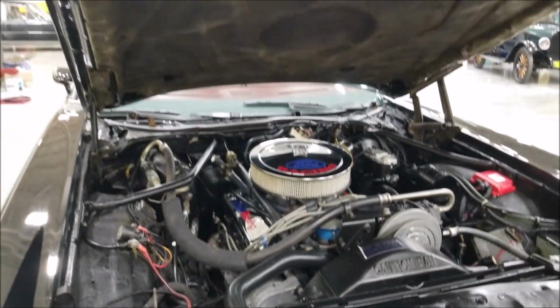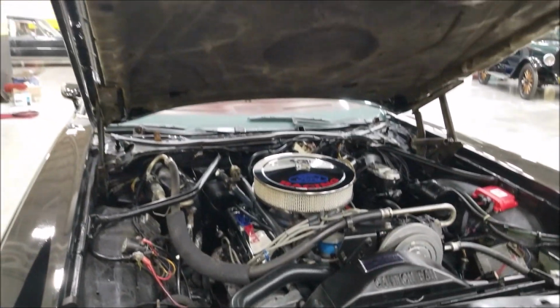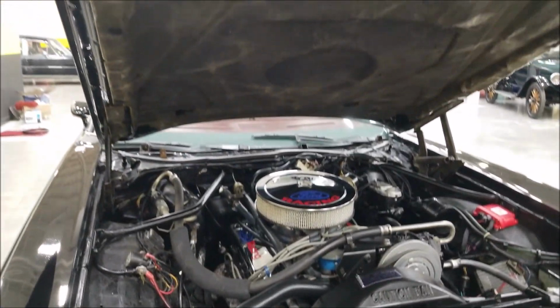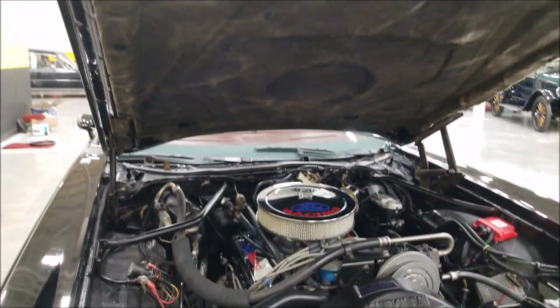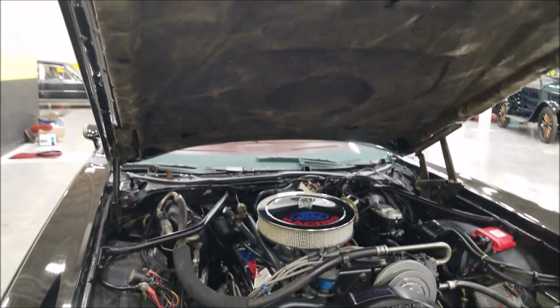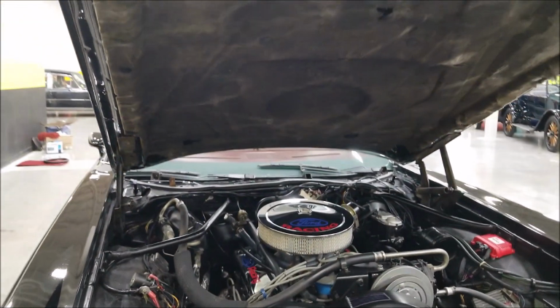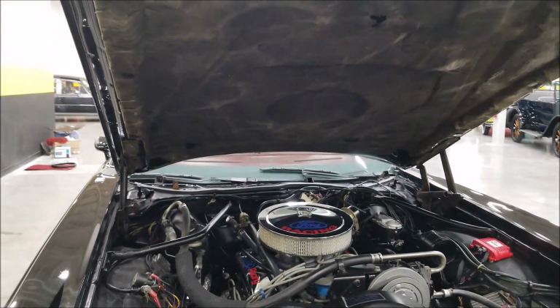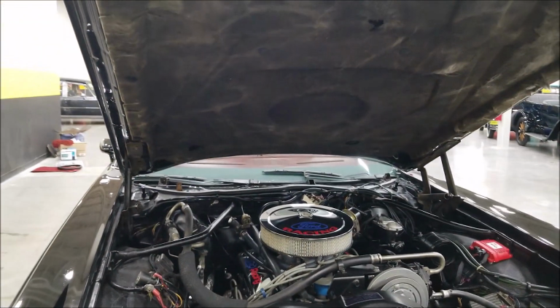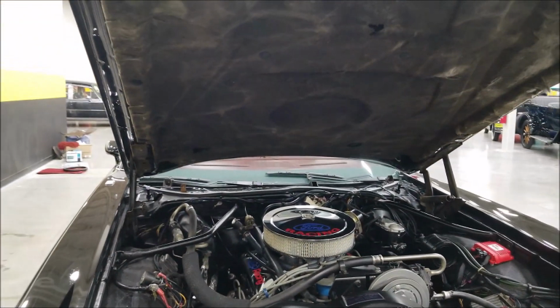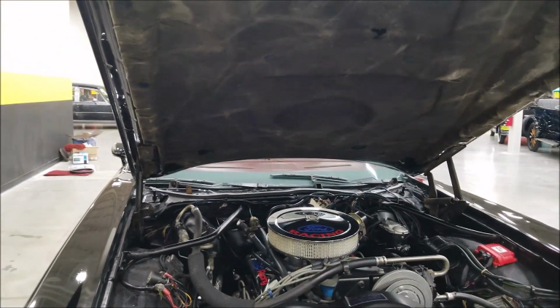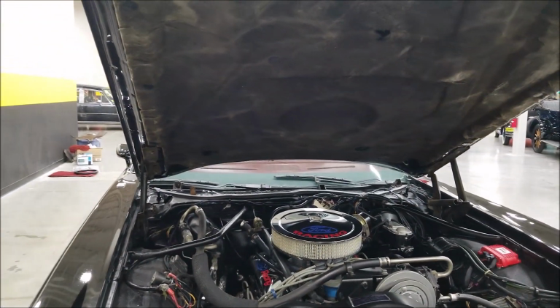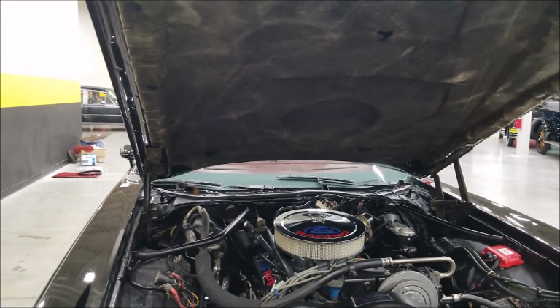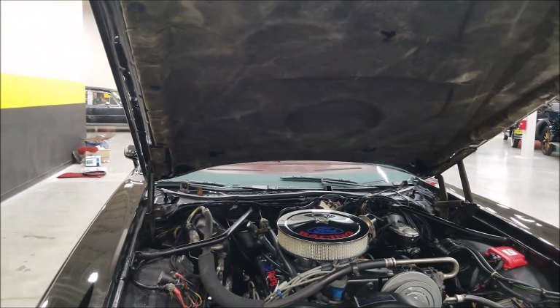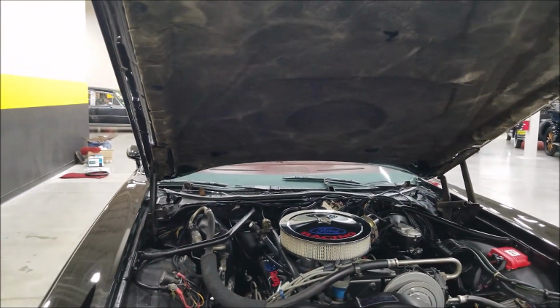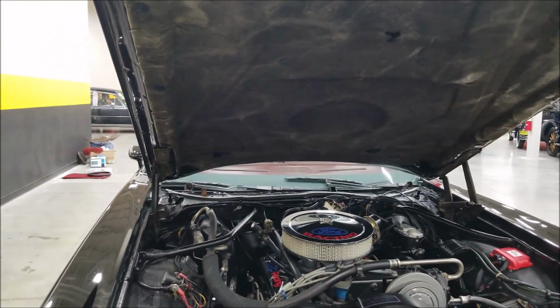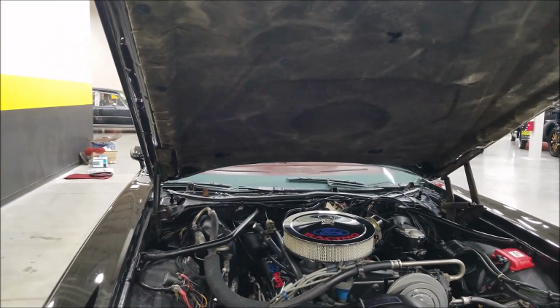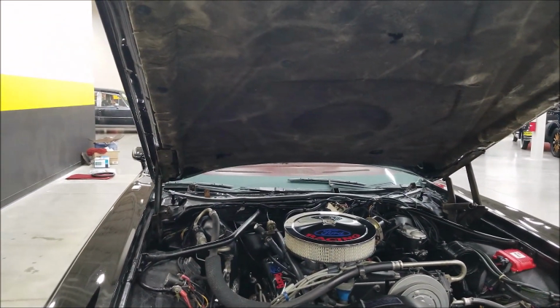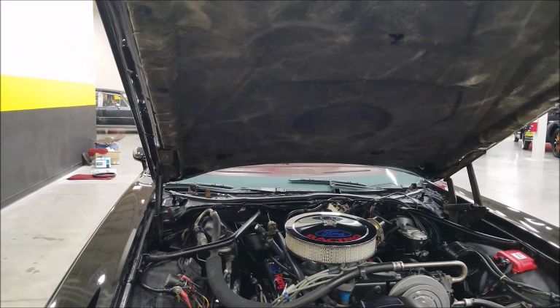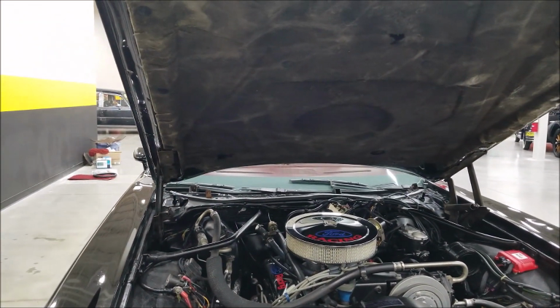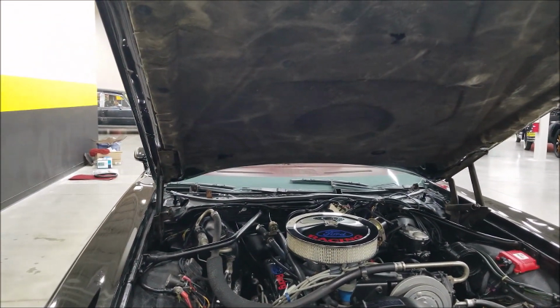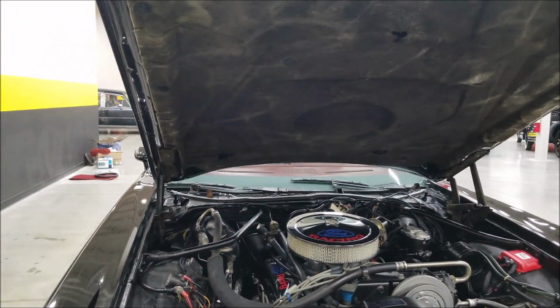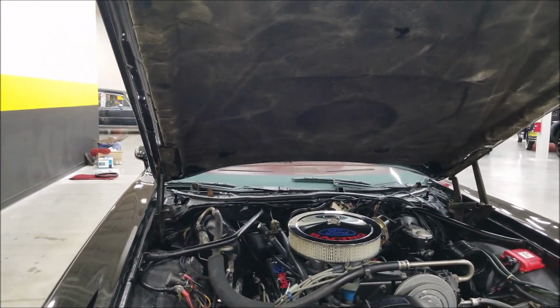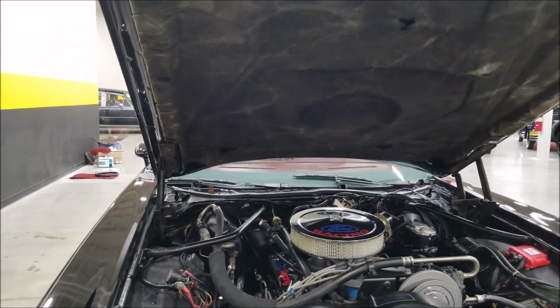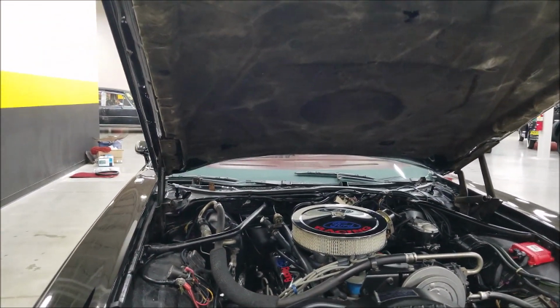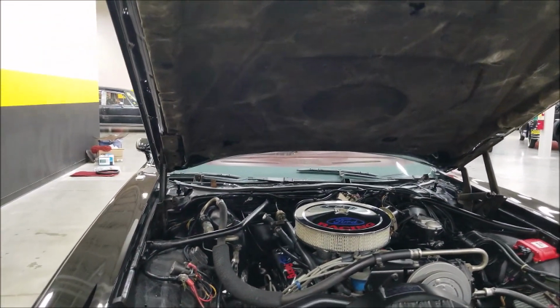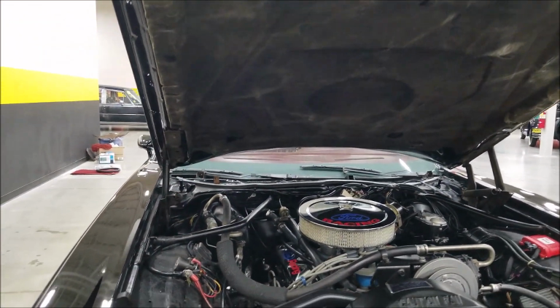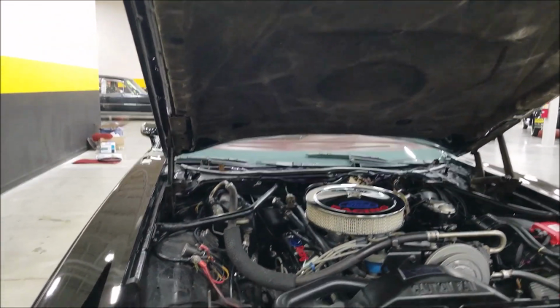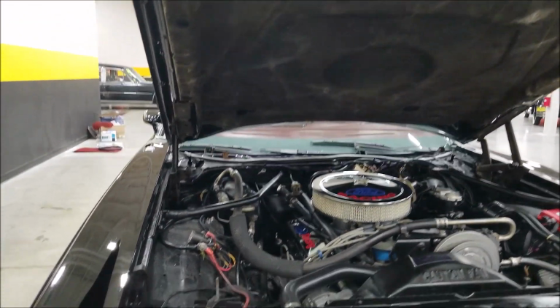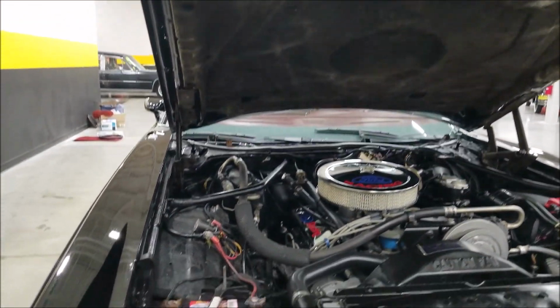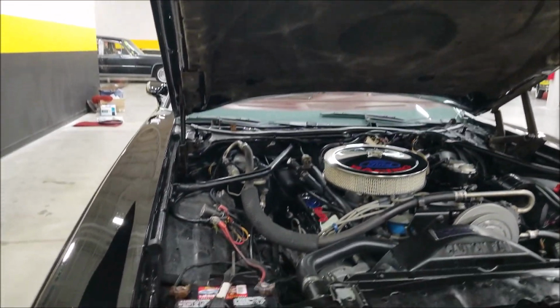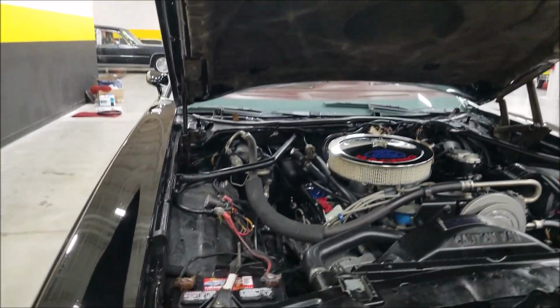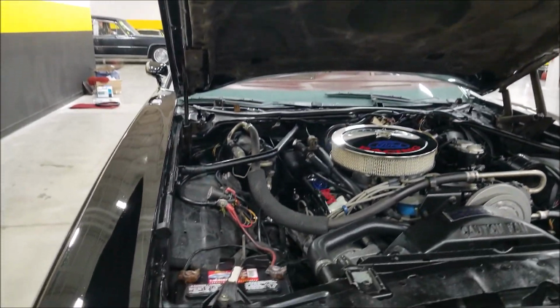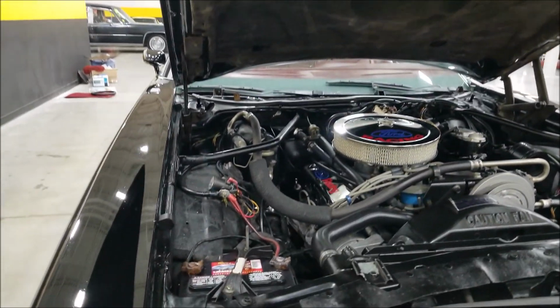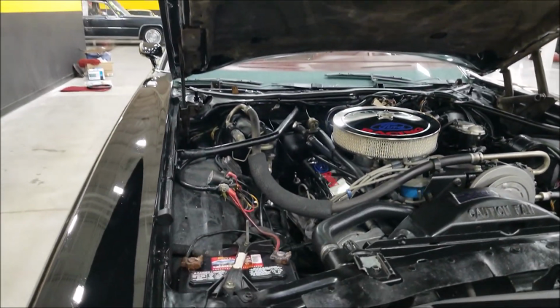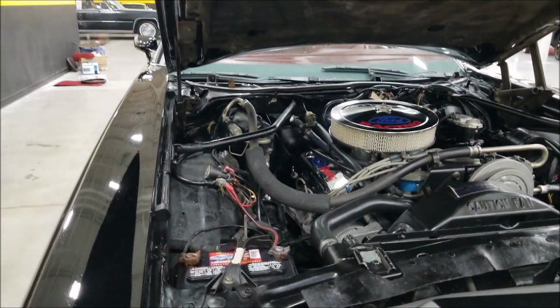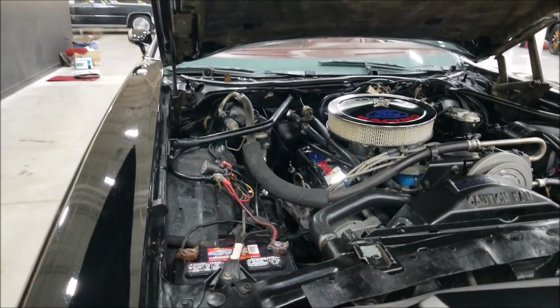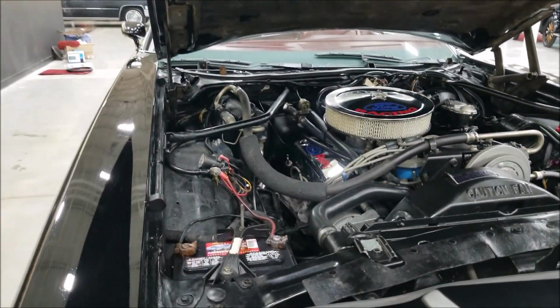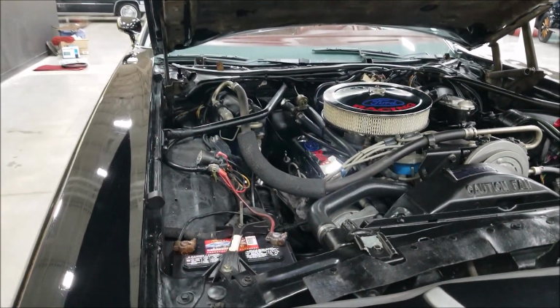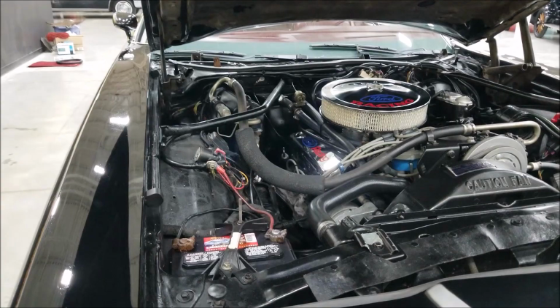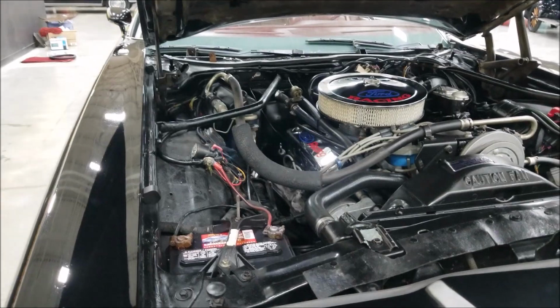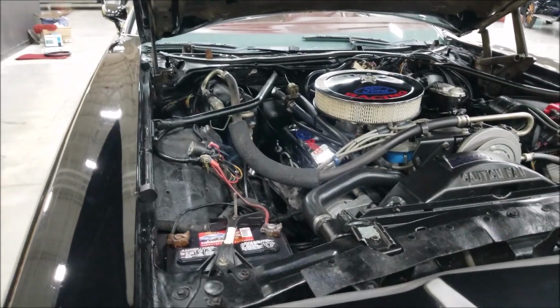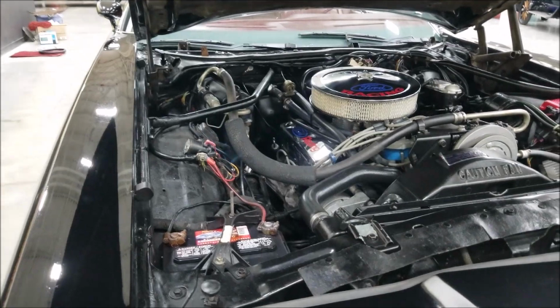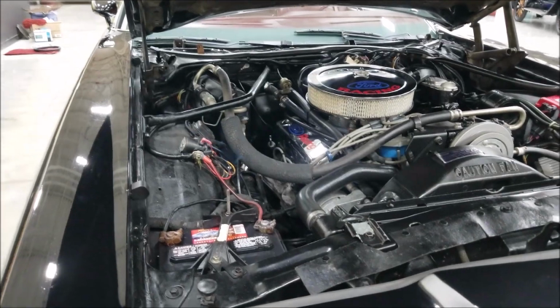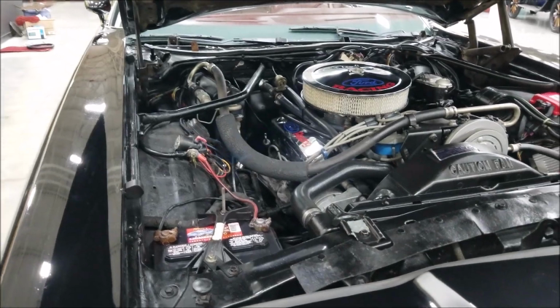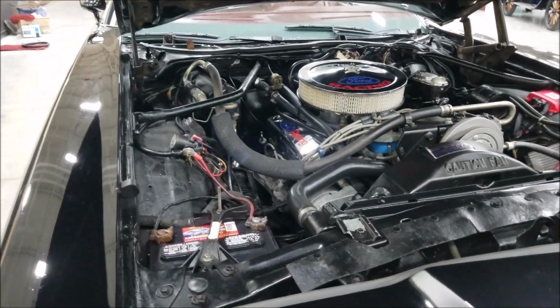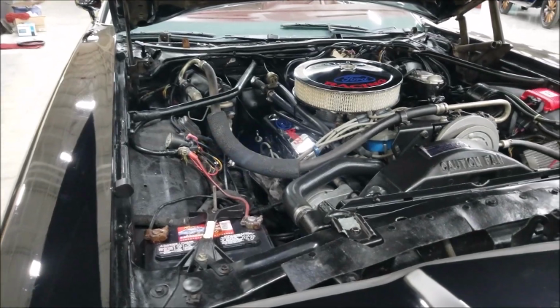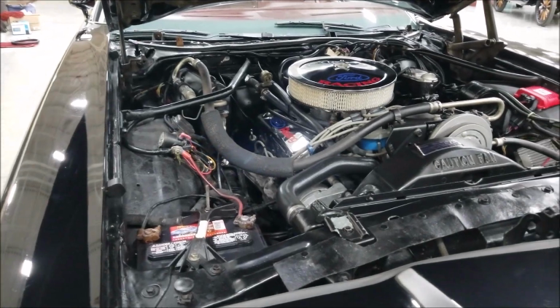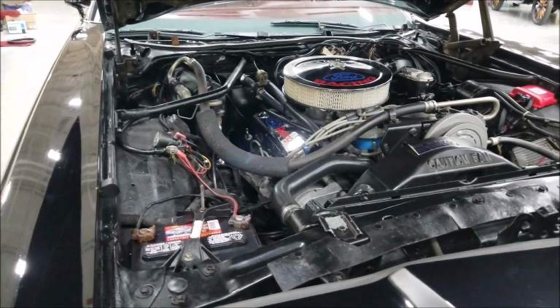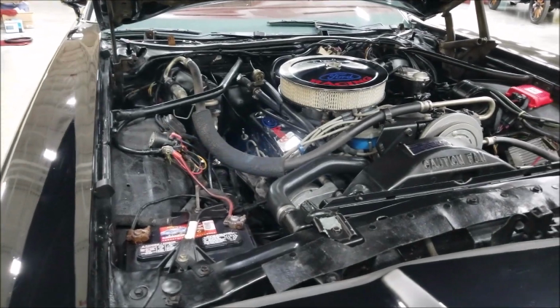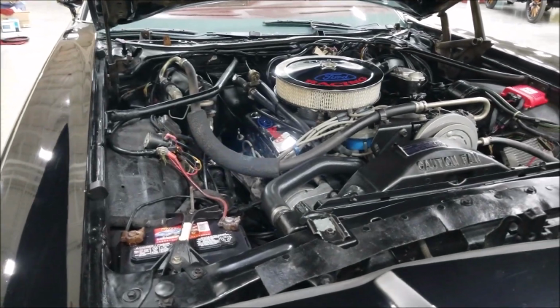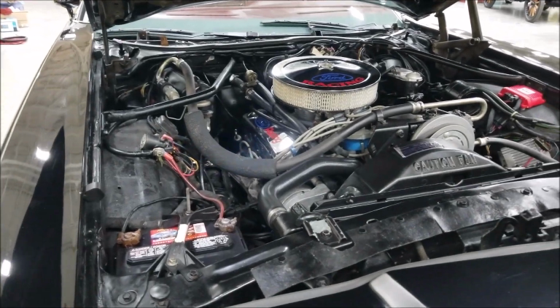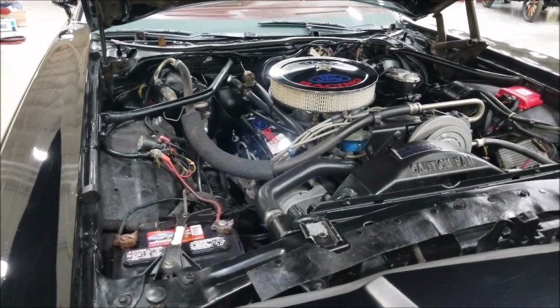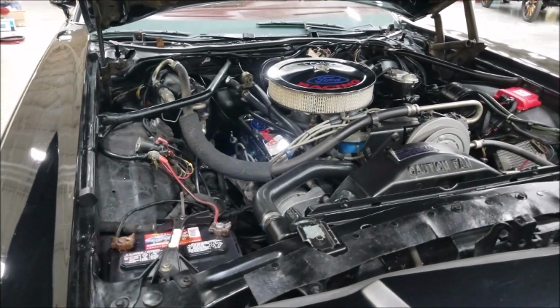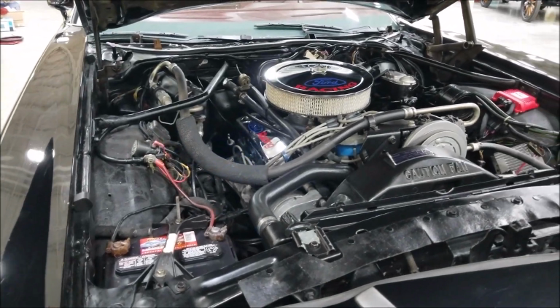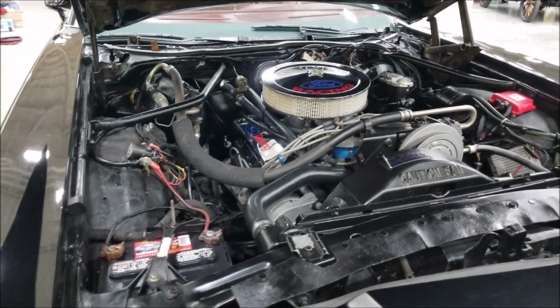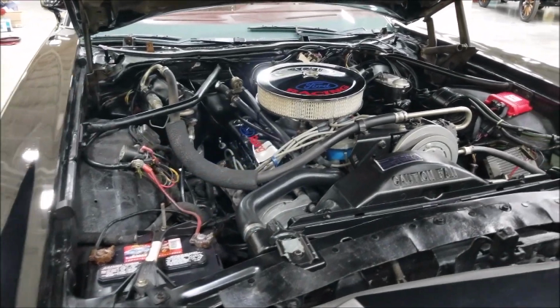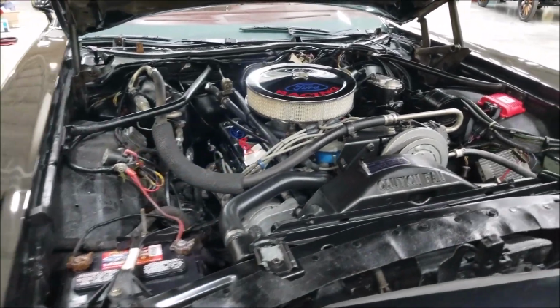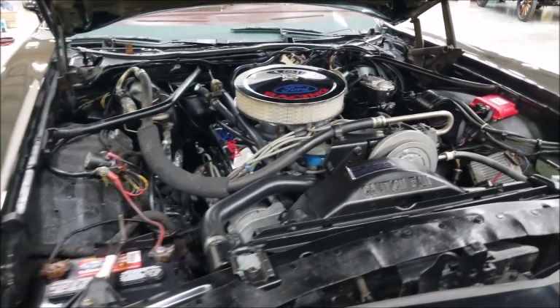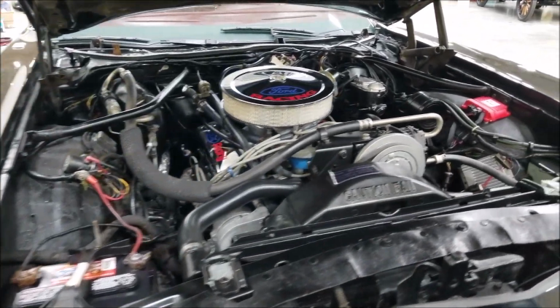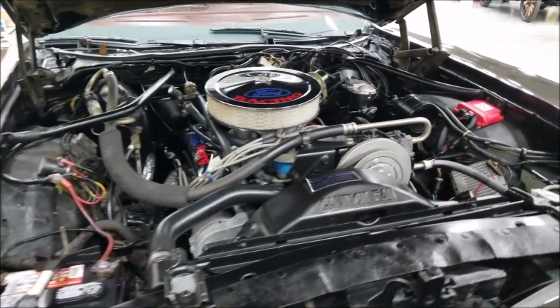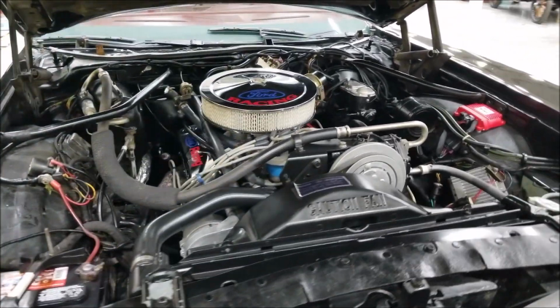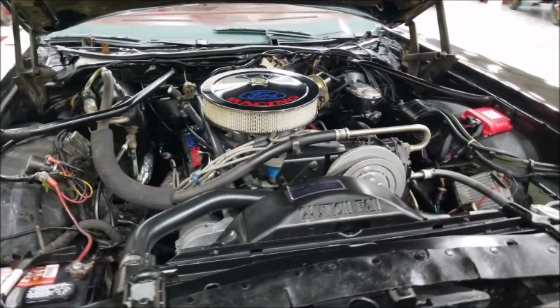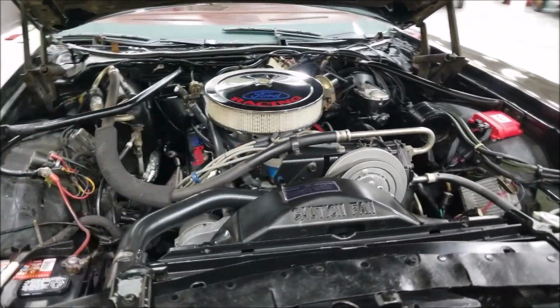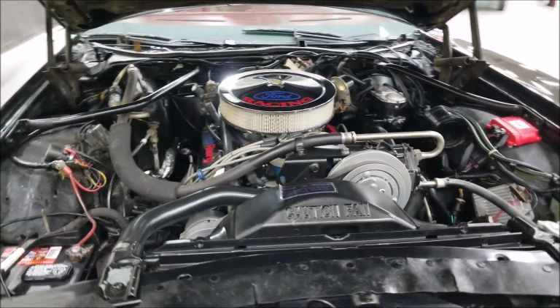Original hood liner in nice shape. You'll see how smooth that engine is running.